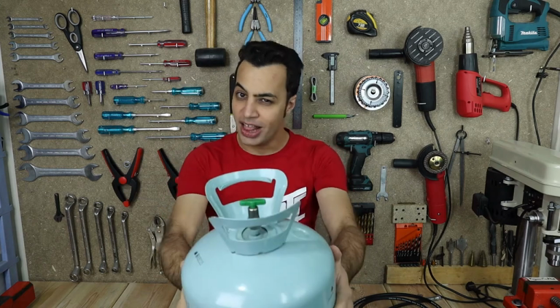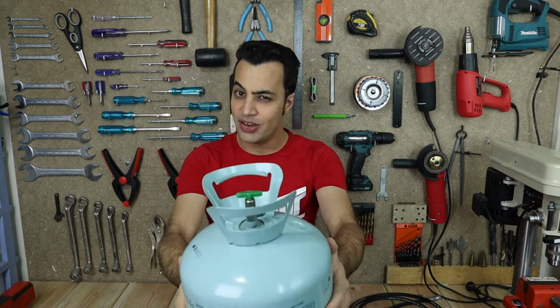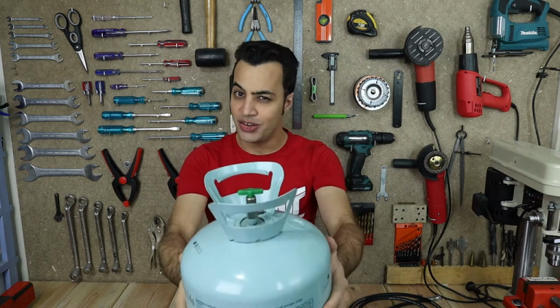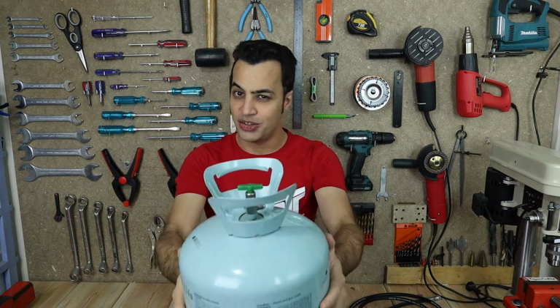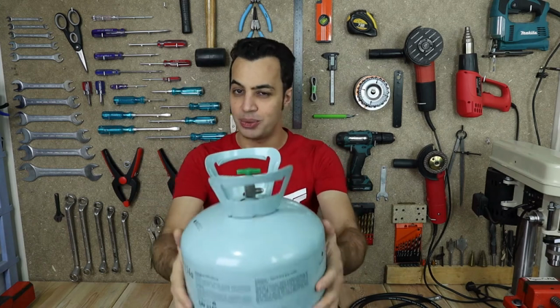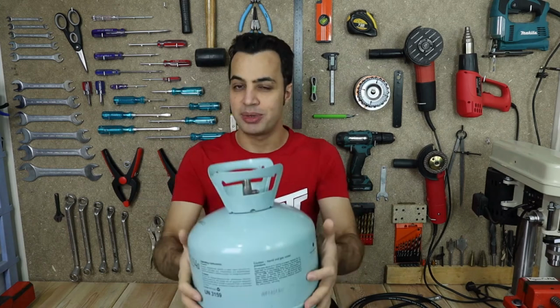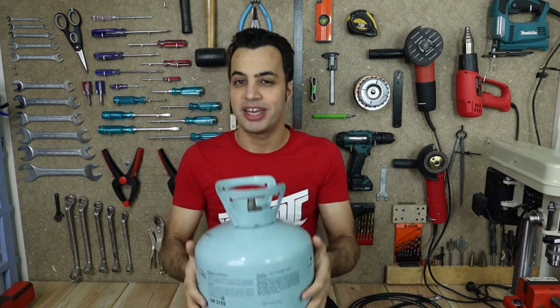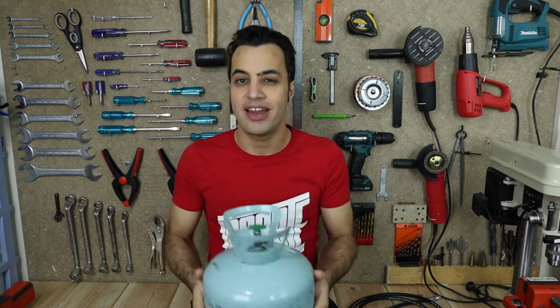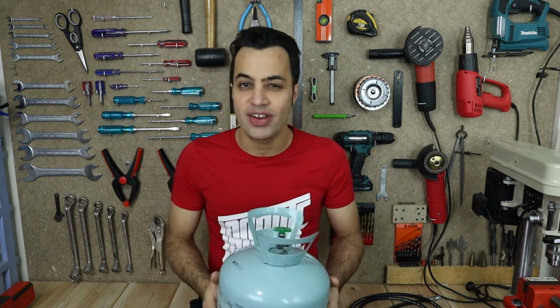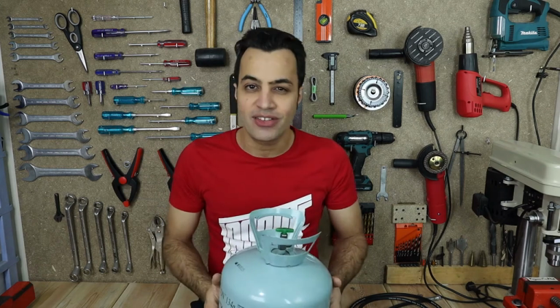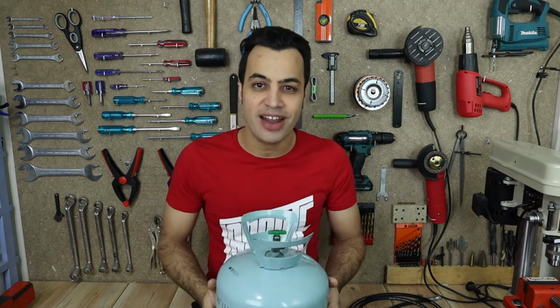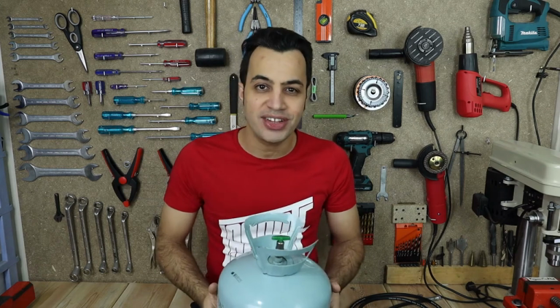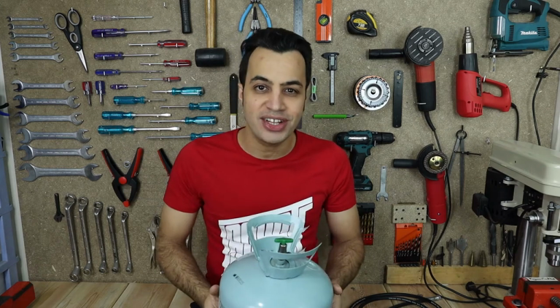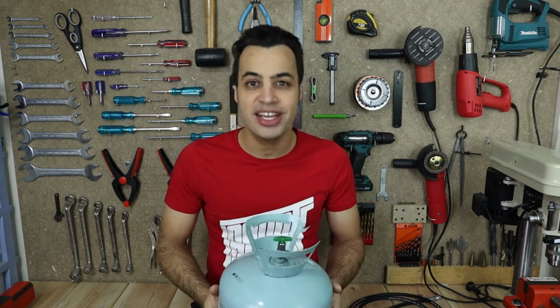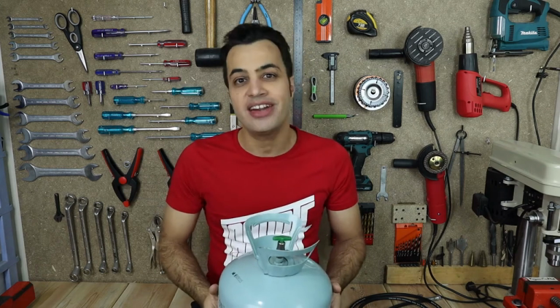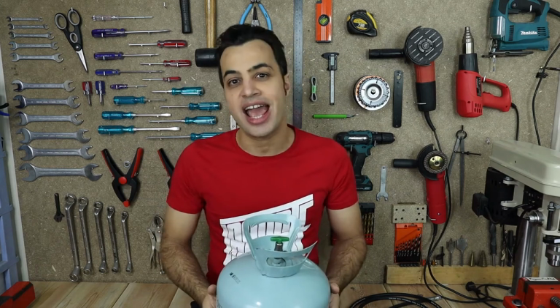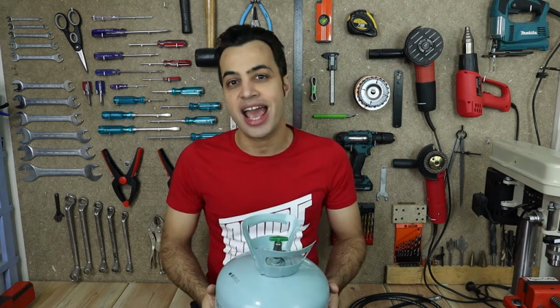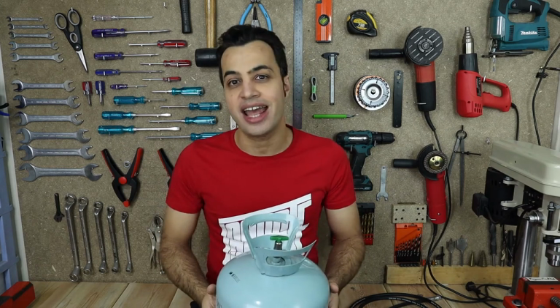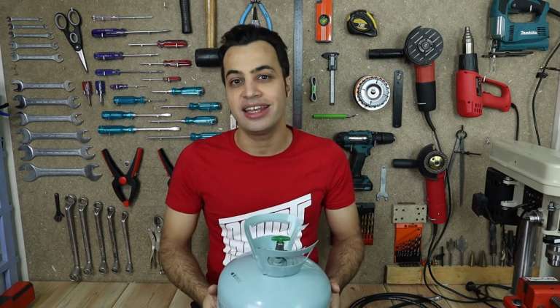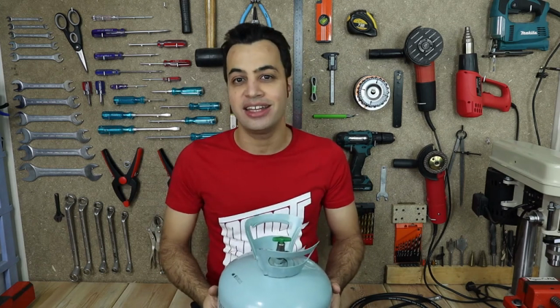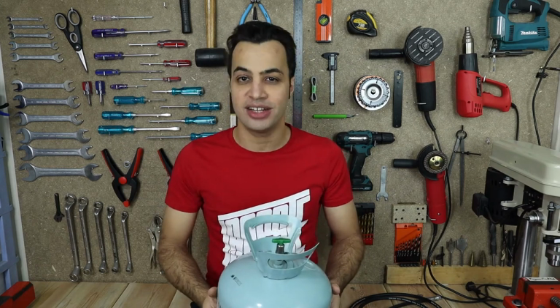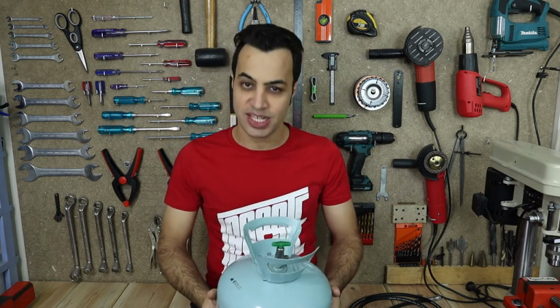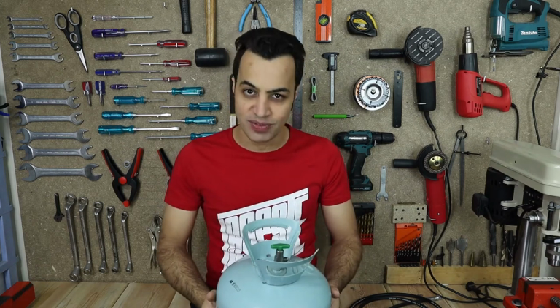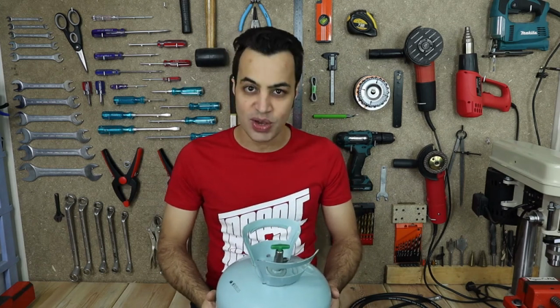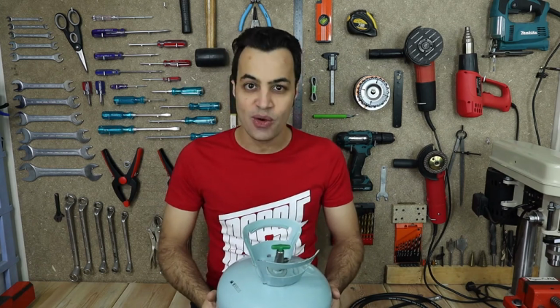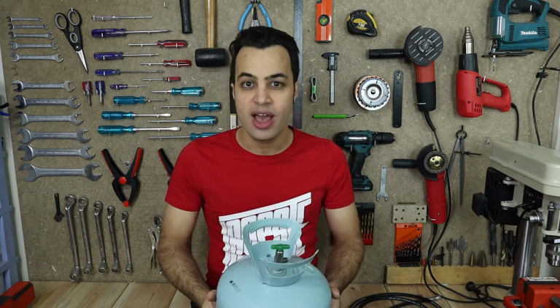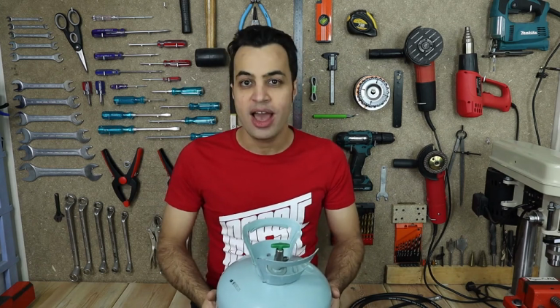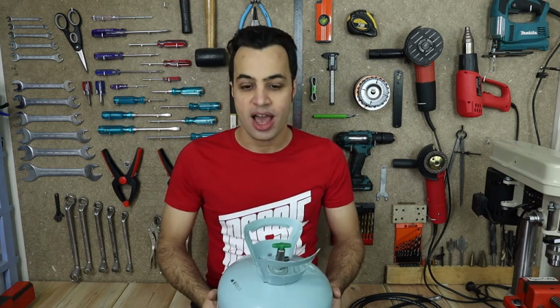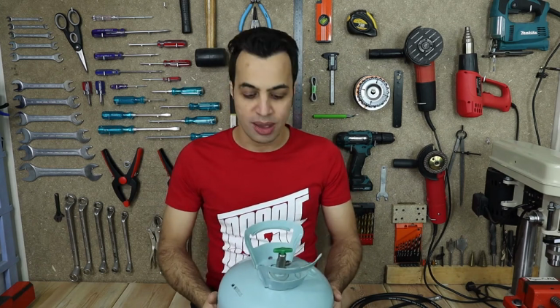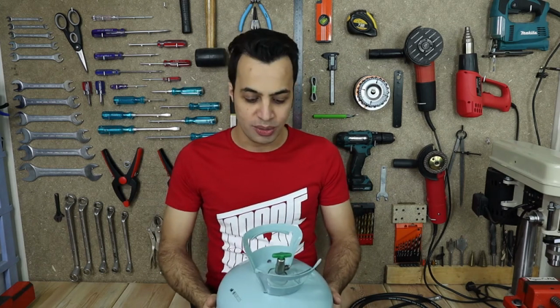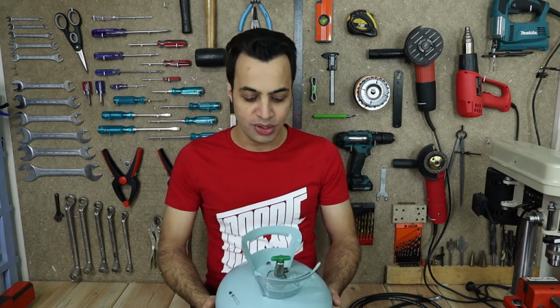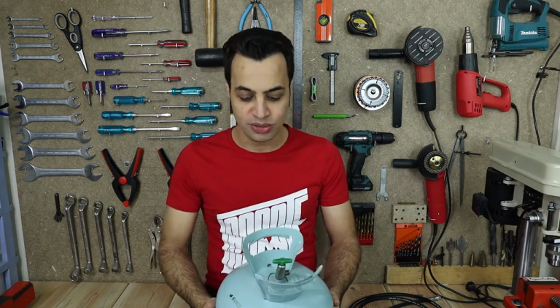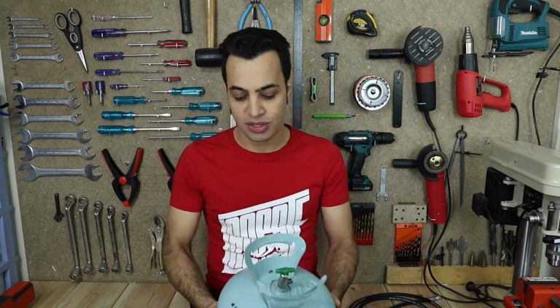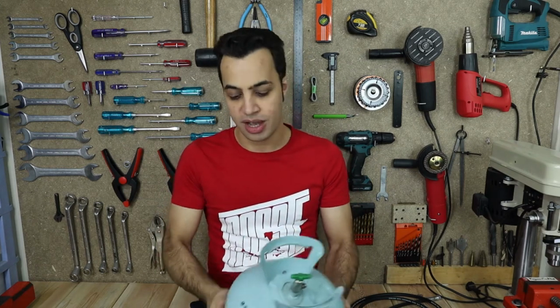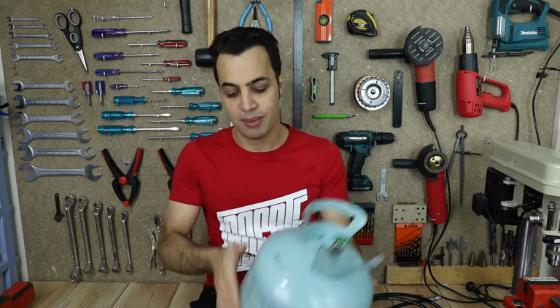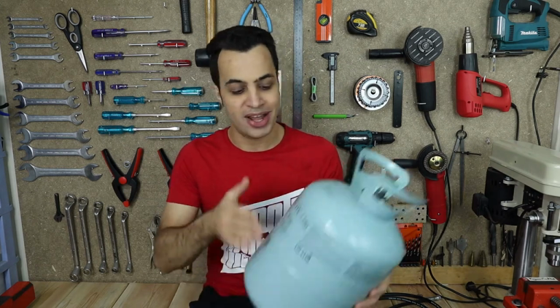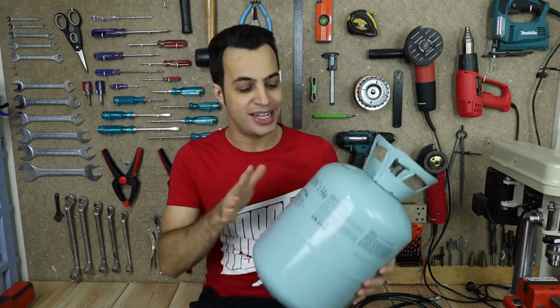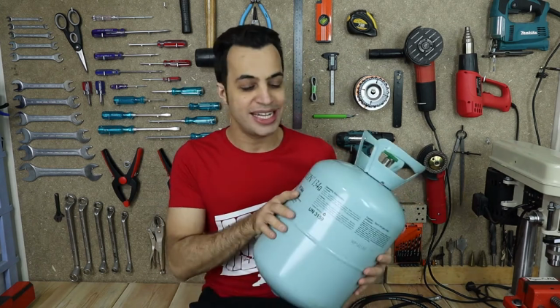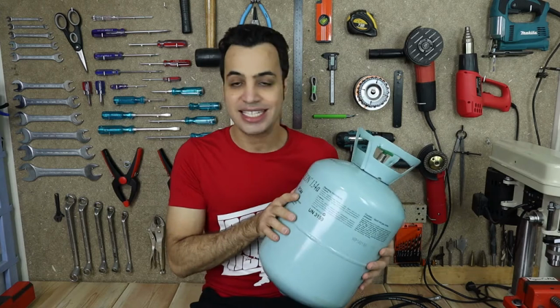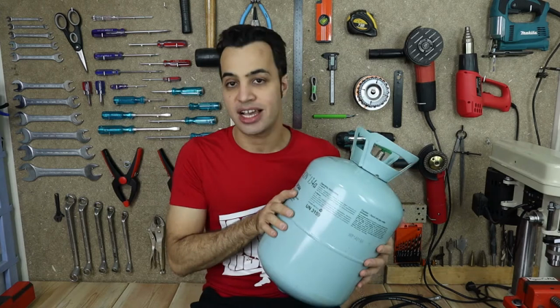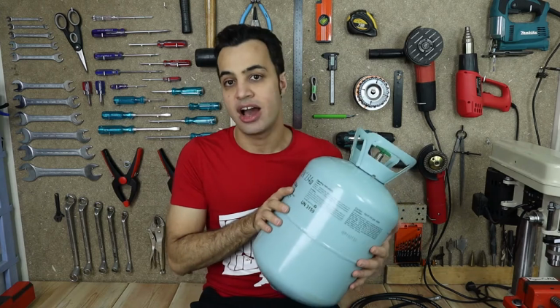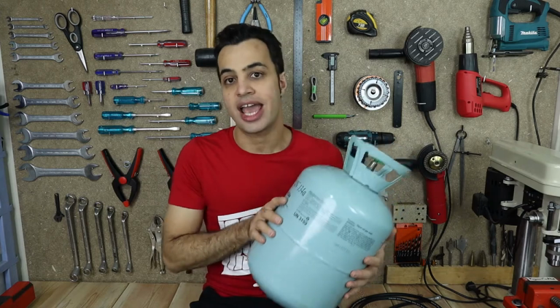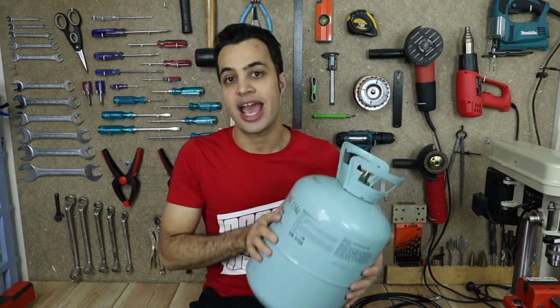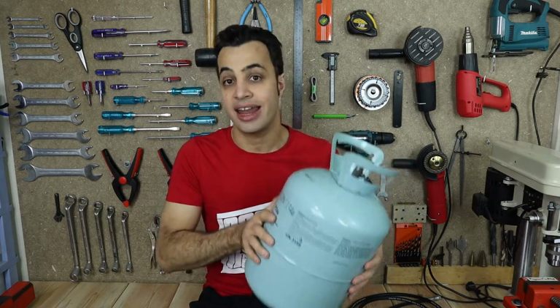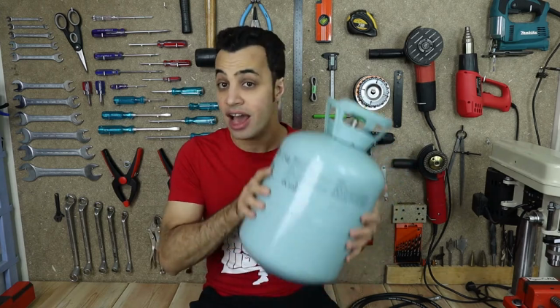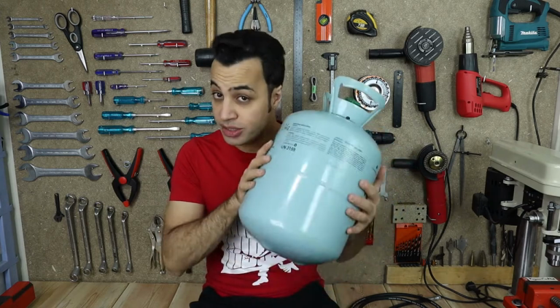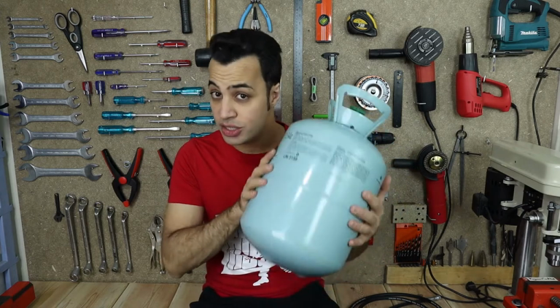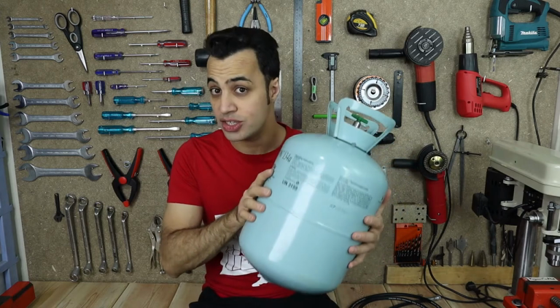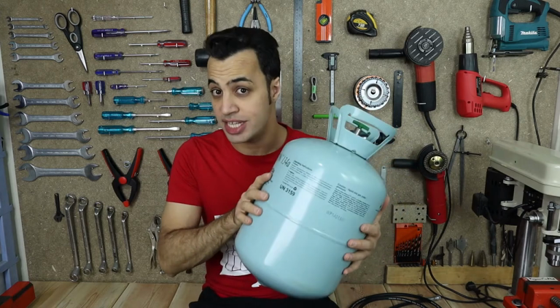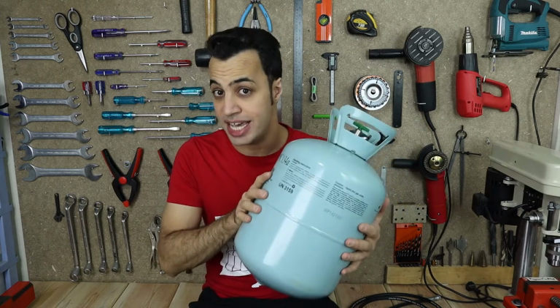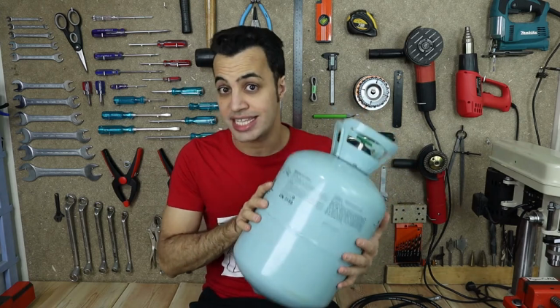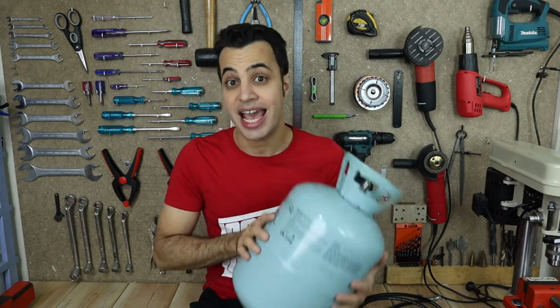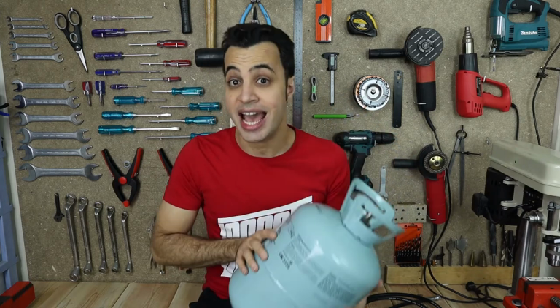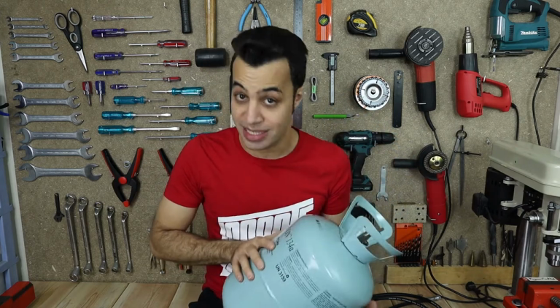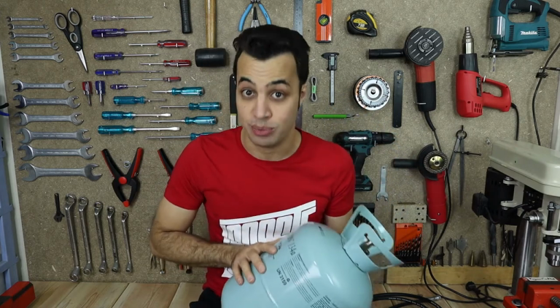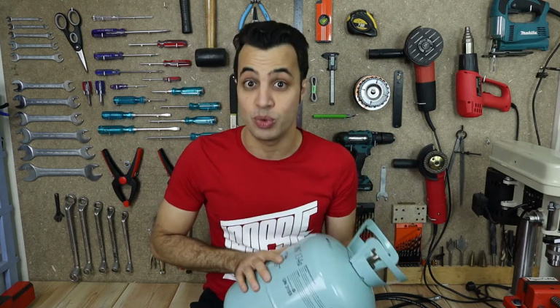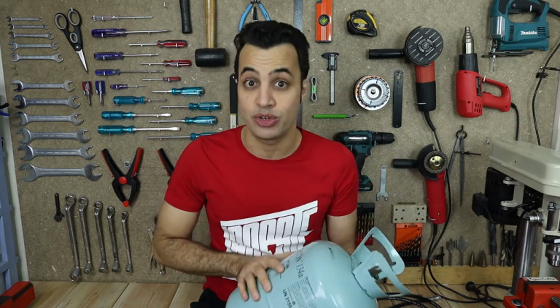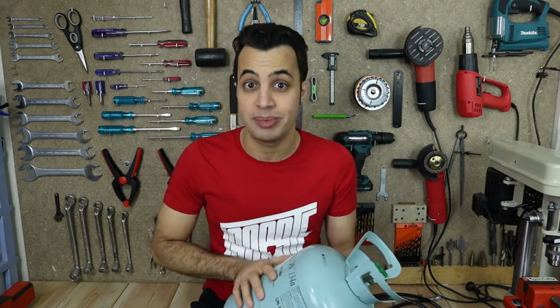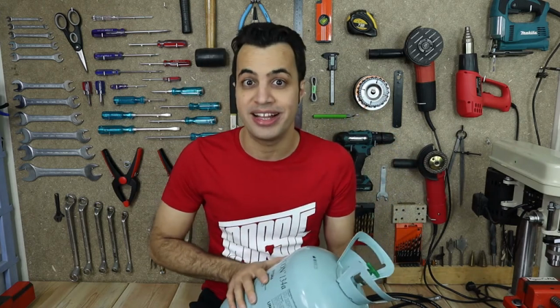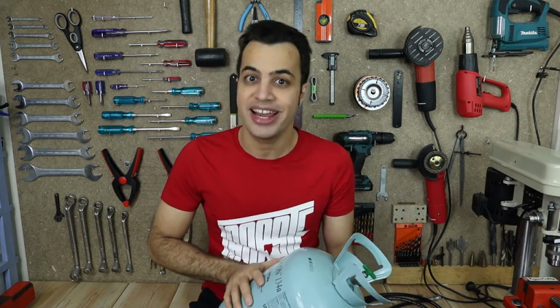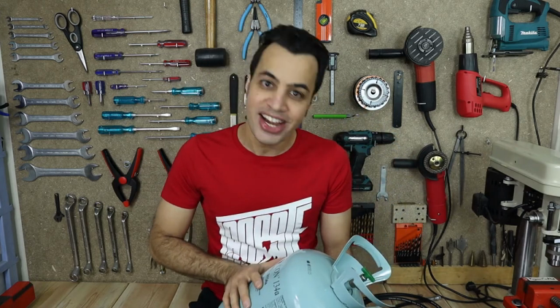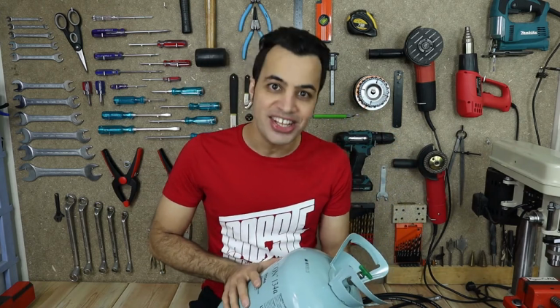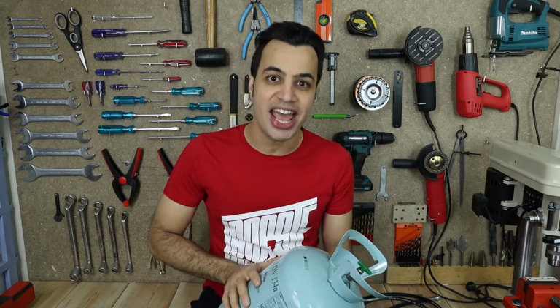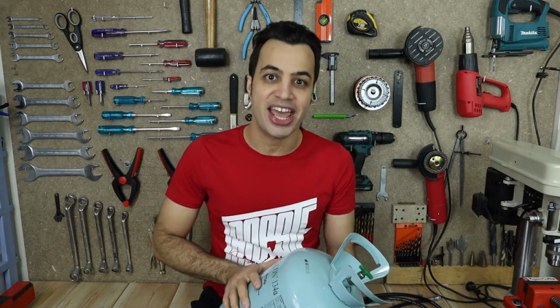Hello YouTube! Kevin Crafted here, and in today's video I'm going to talk about this guy and how to use it as a portable air tank.